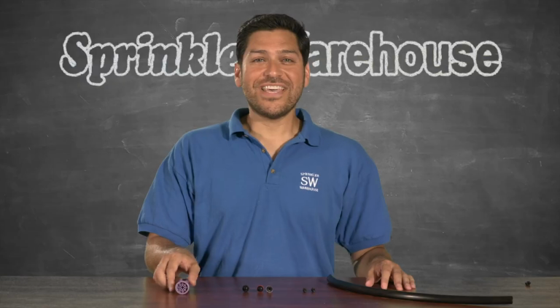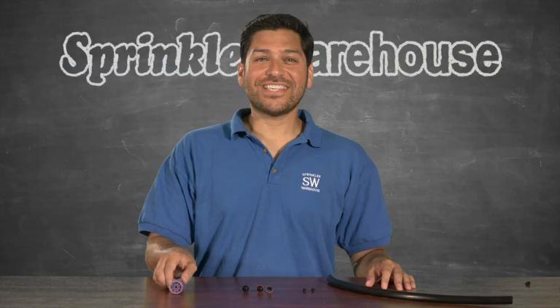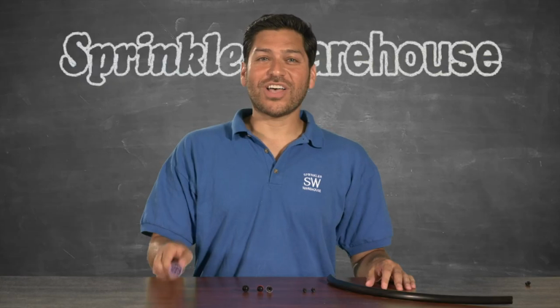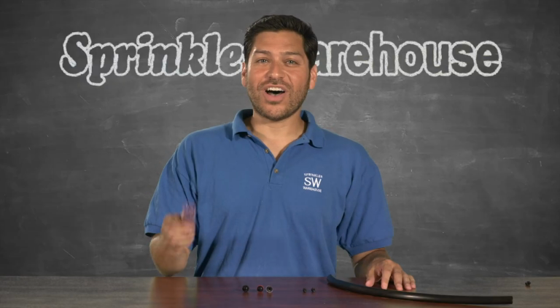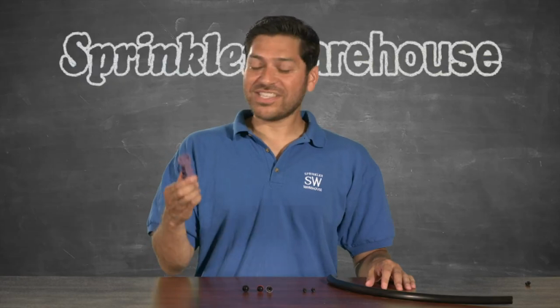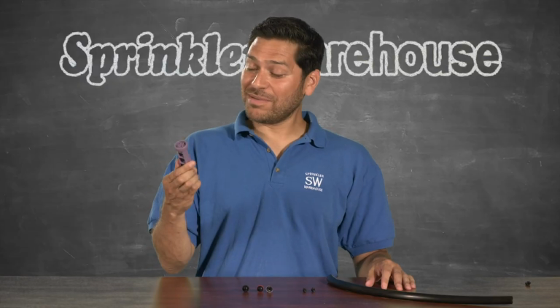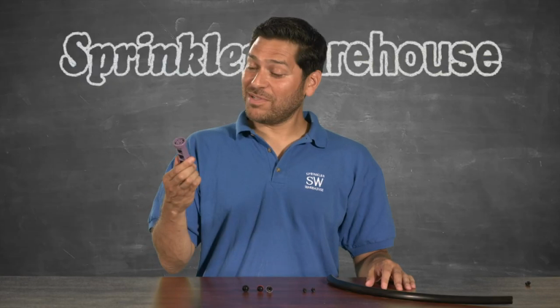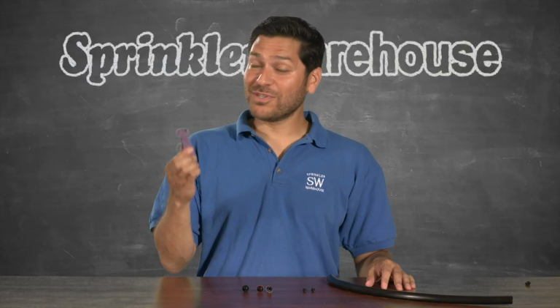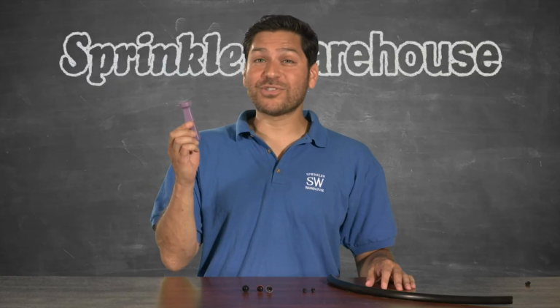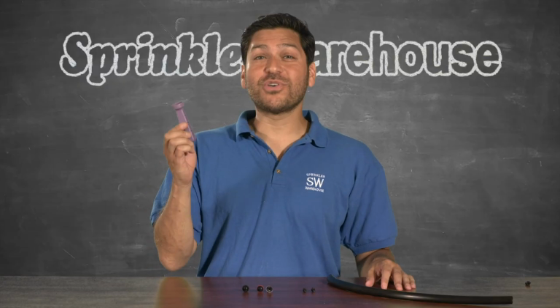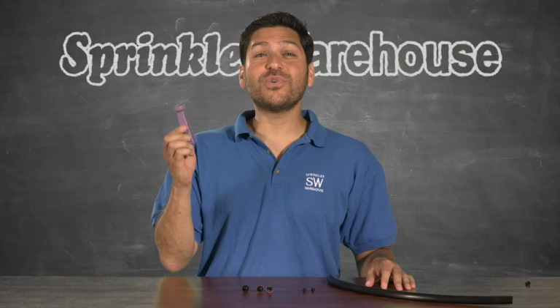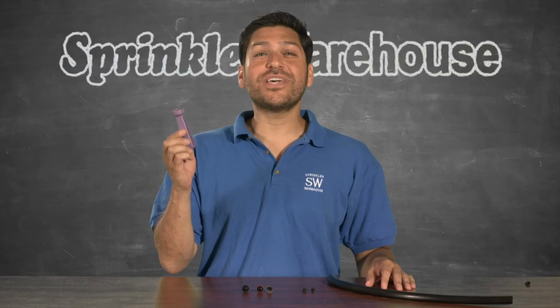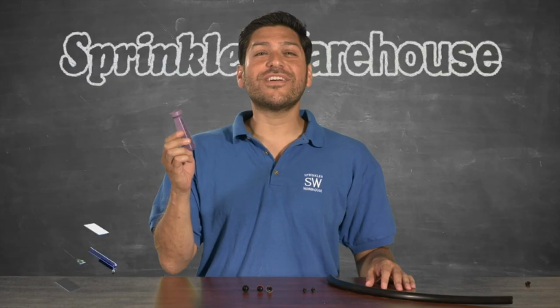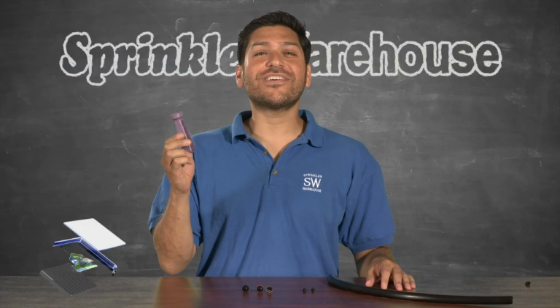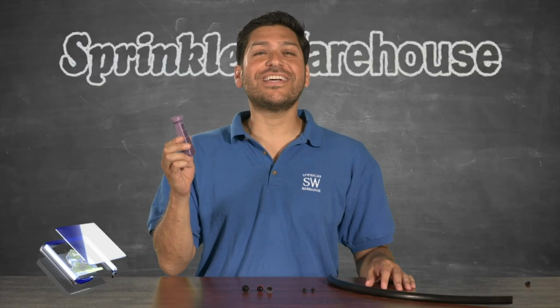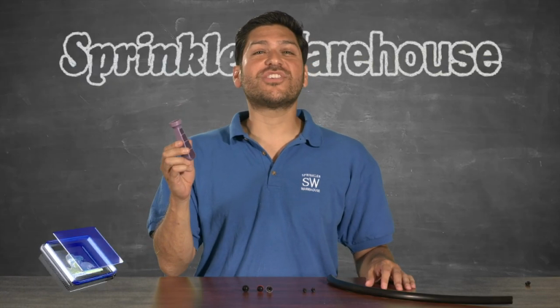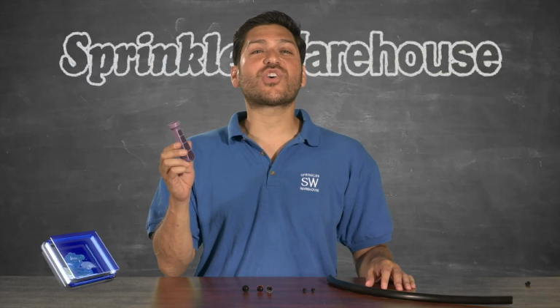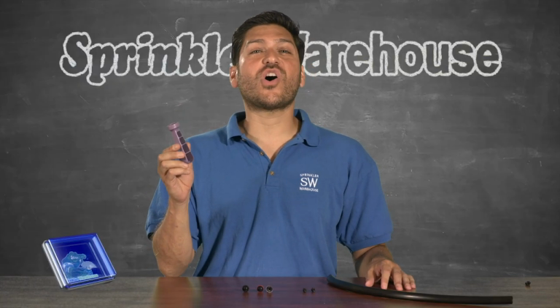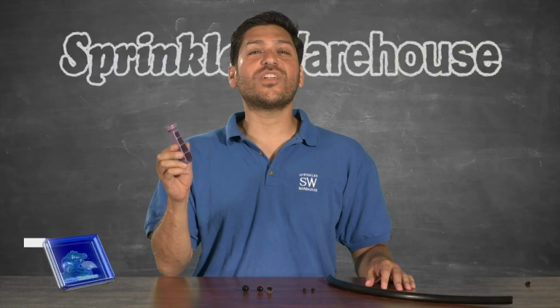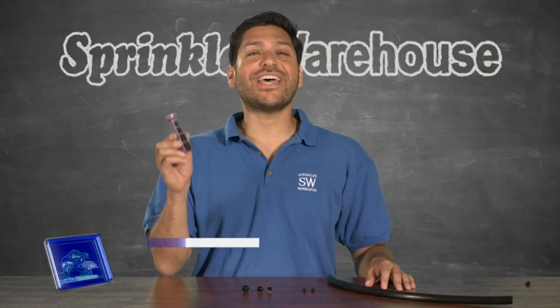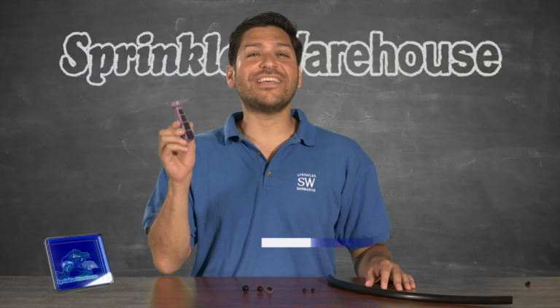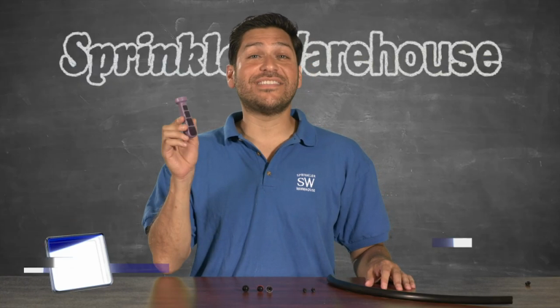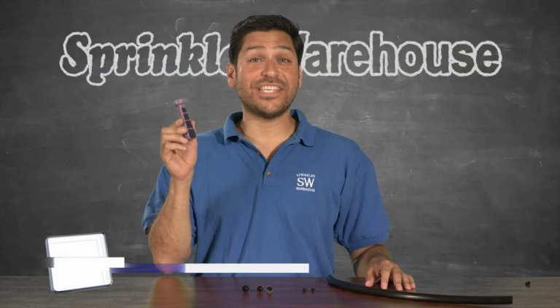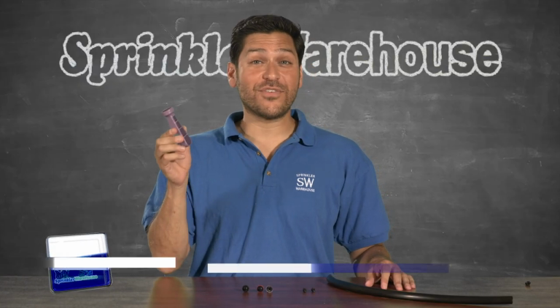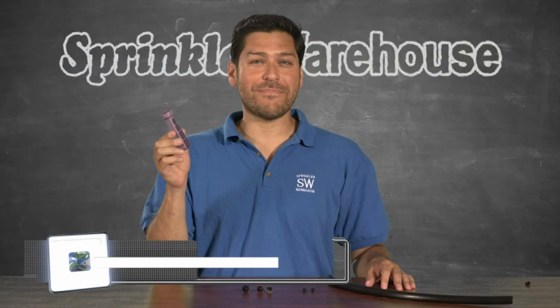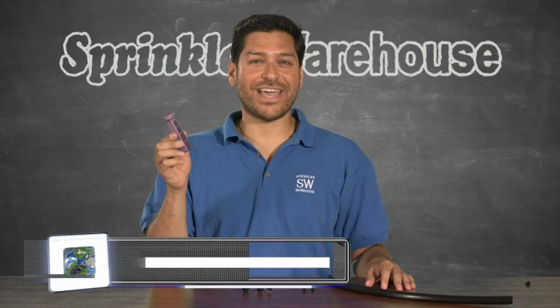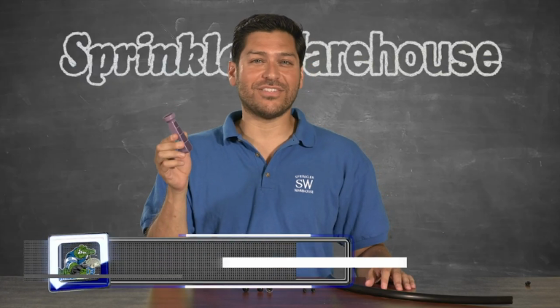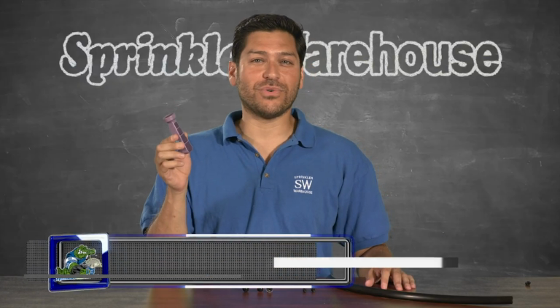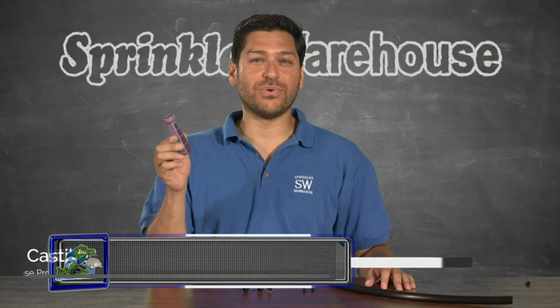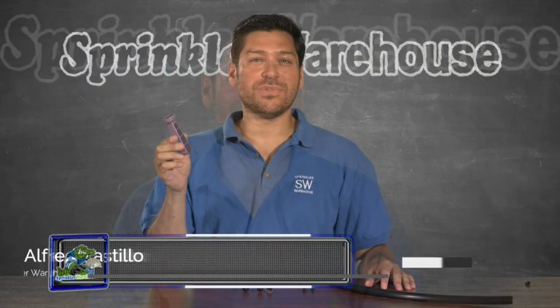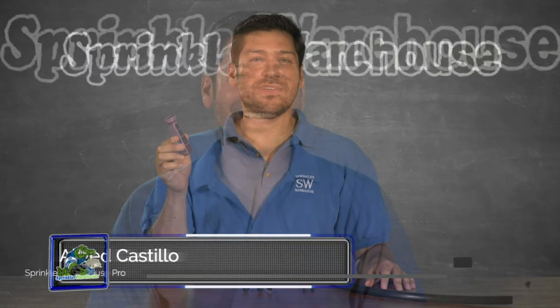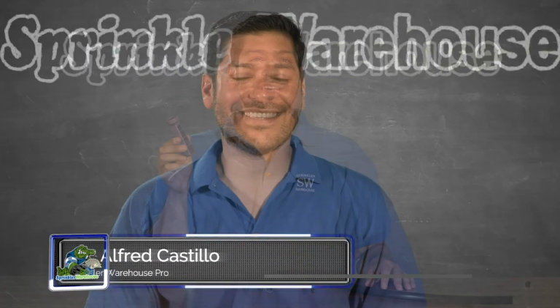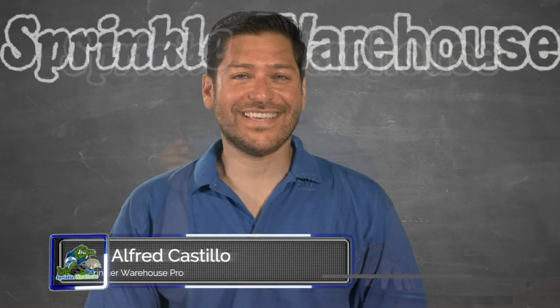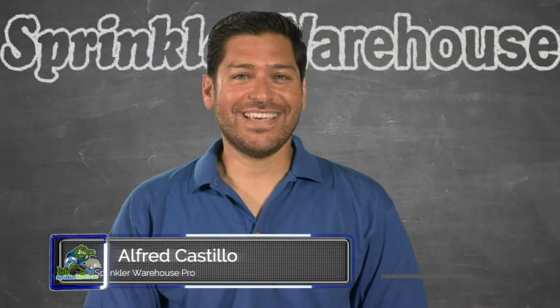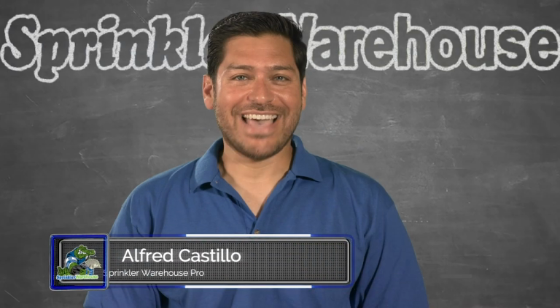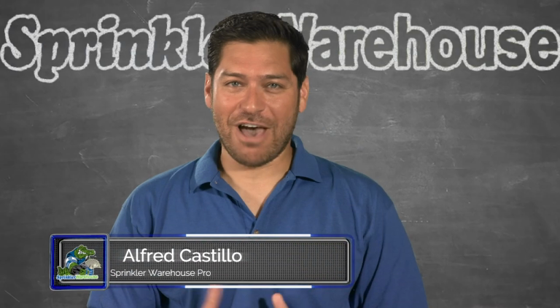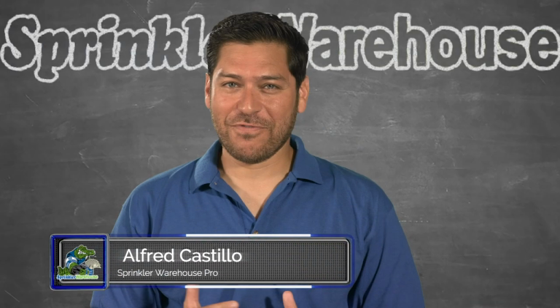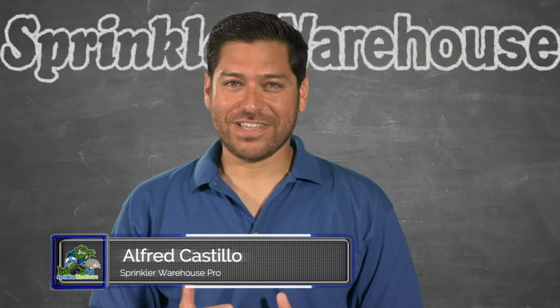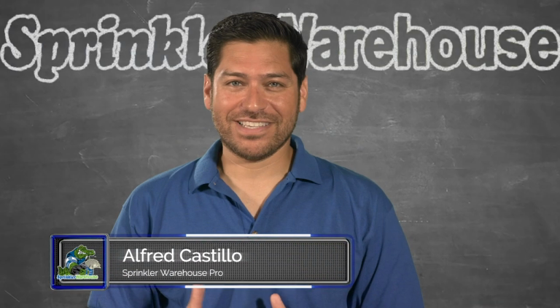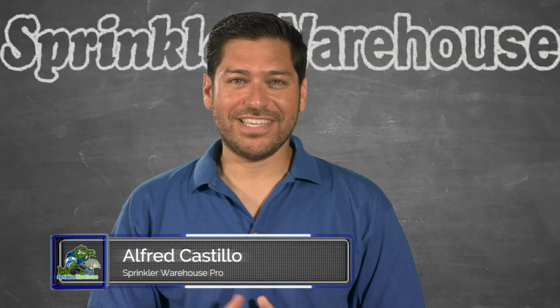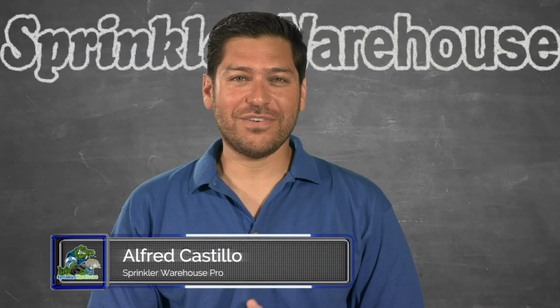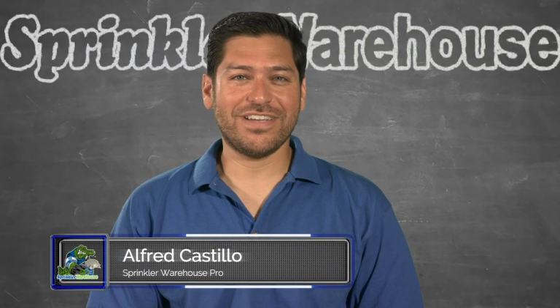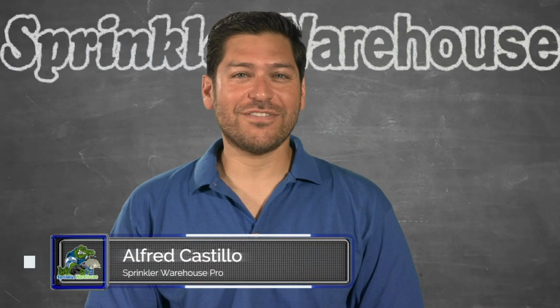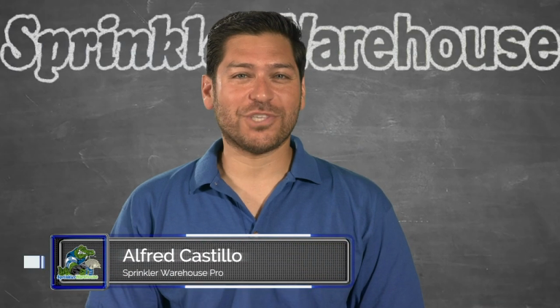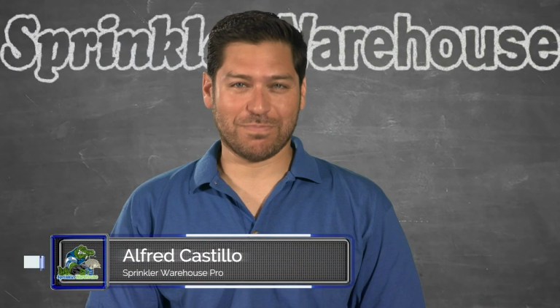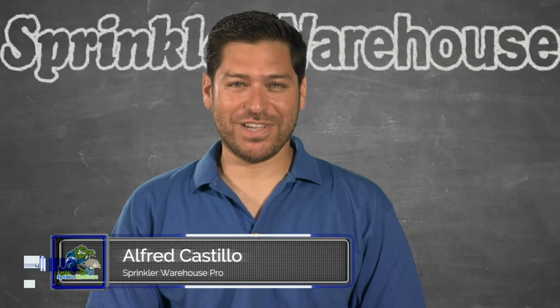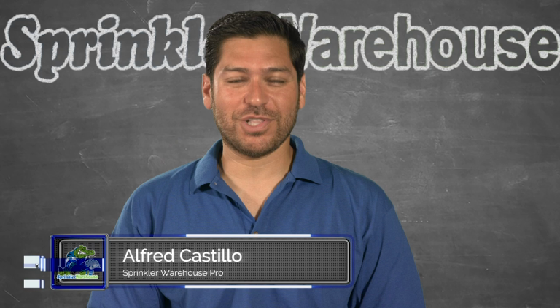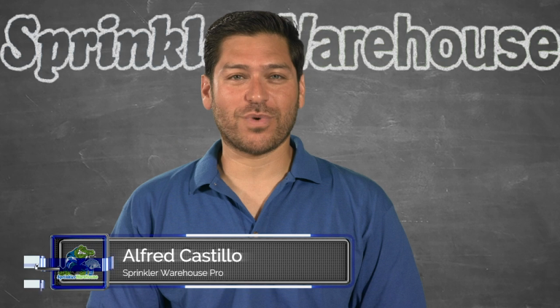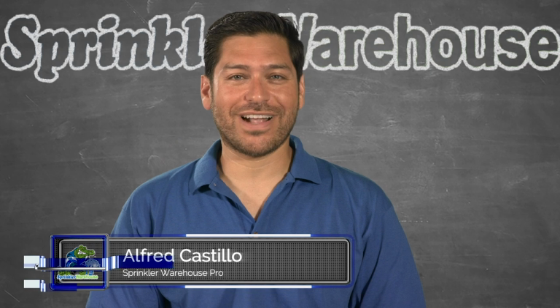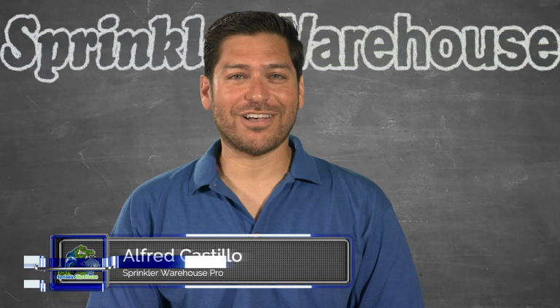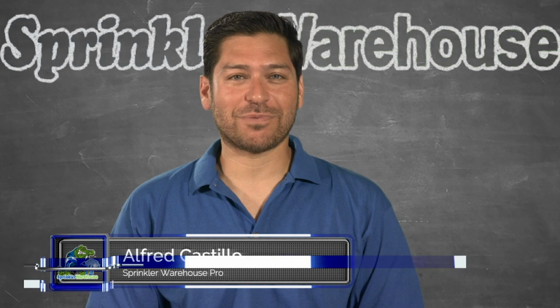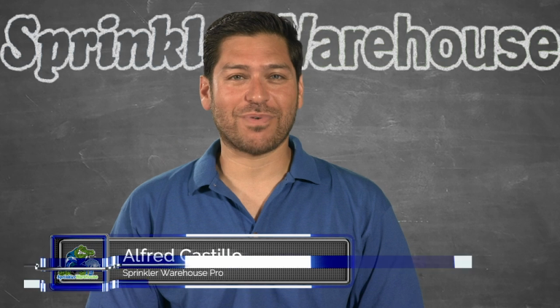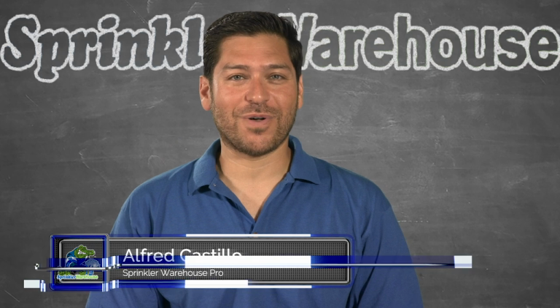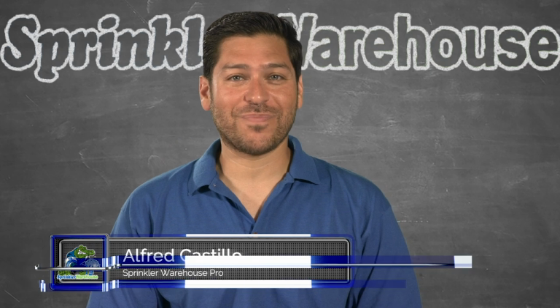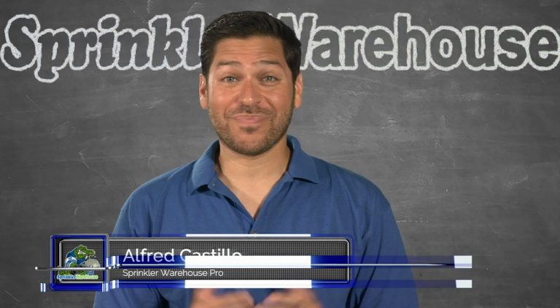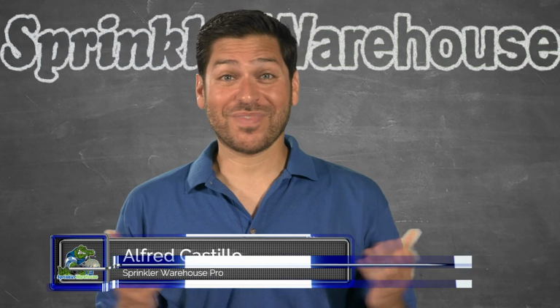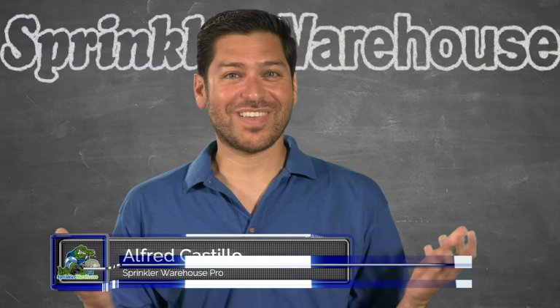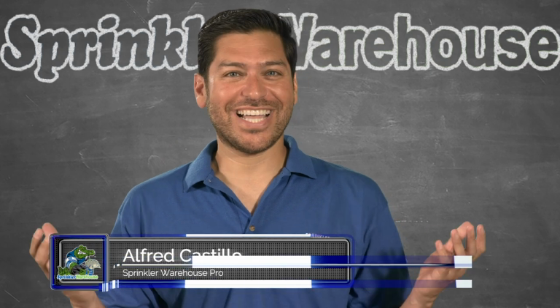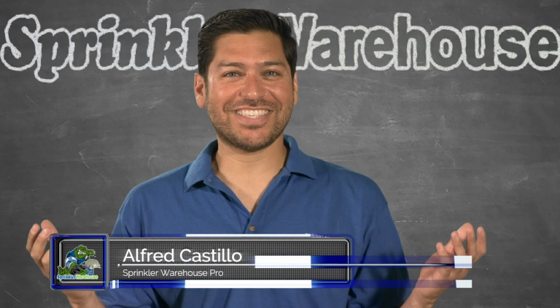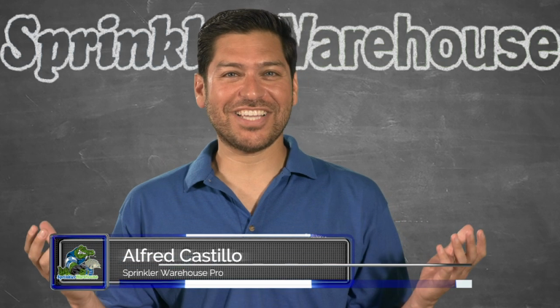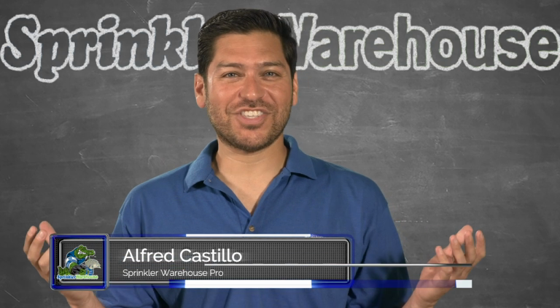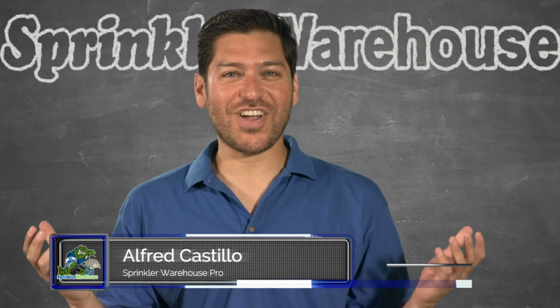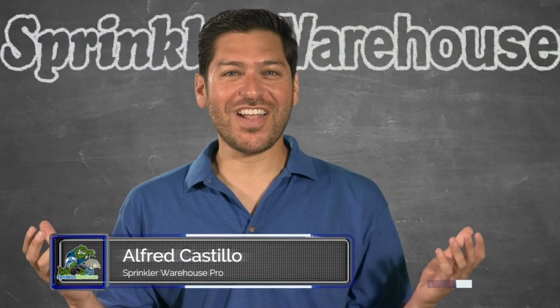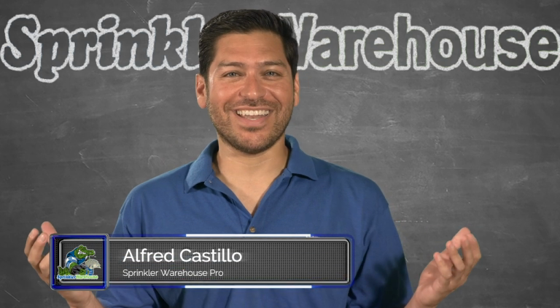This awesome little tool here is called a Ziriman tool. Alfred Castillo here, the Sprinkler Warehouse Pro. Let's get started.